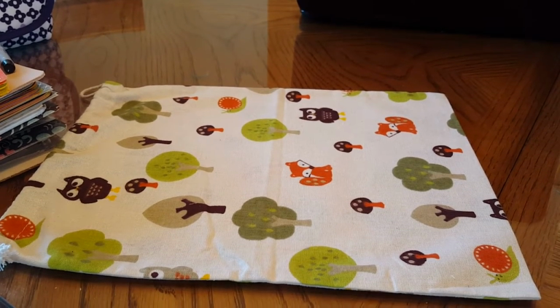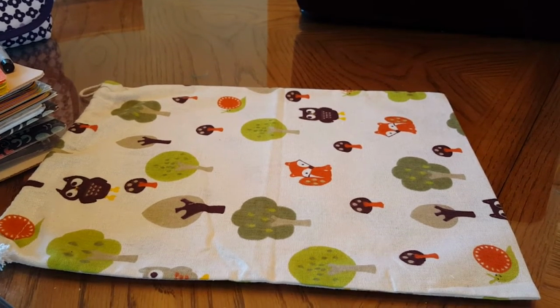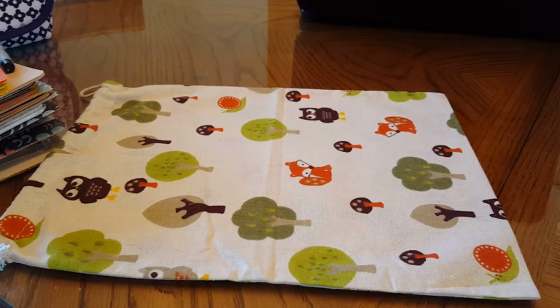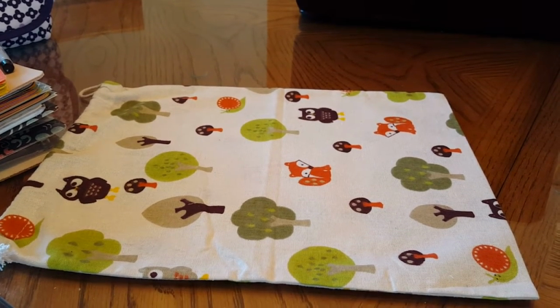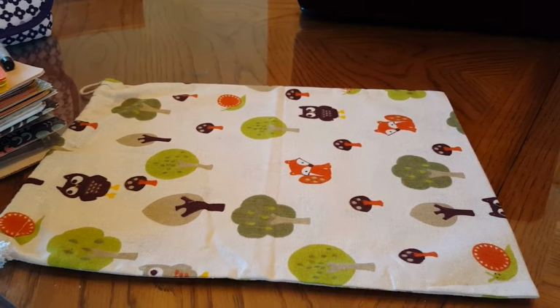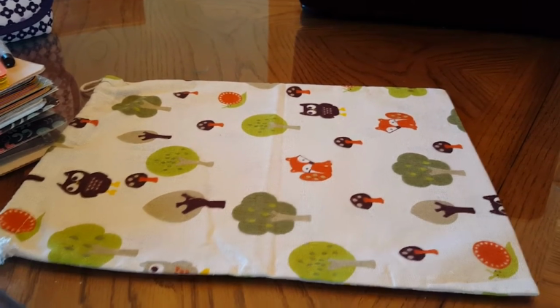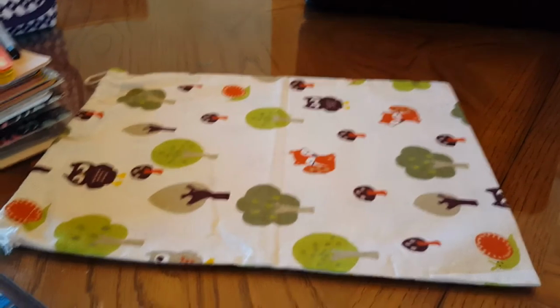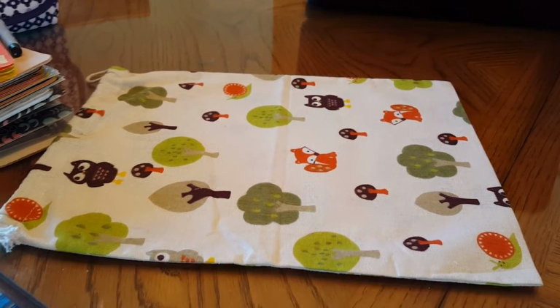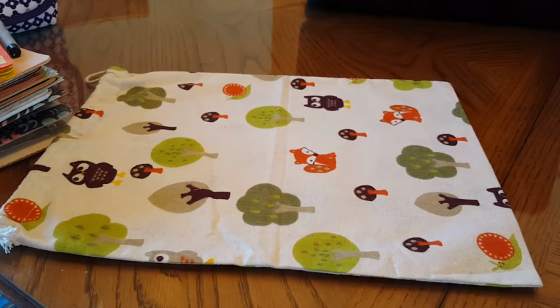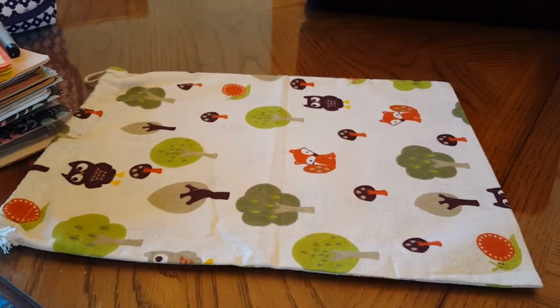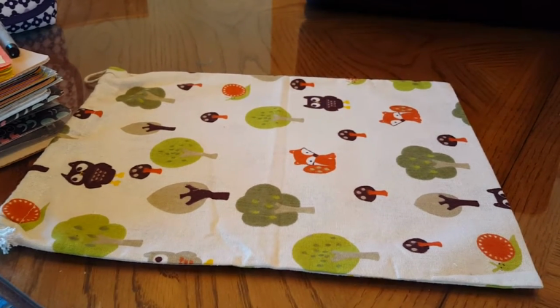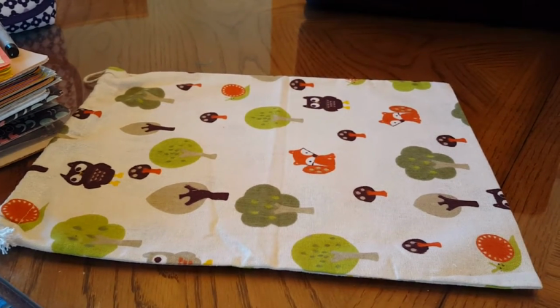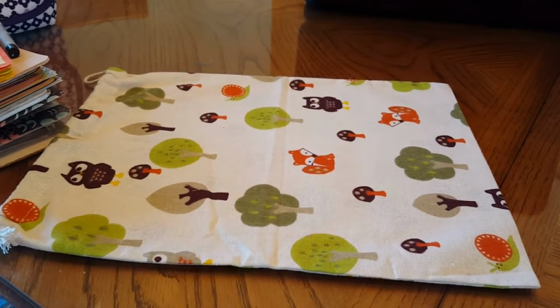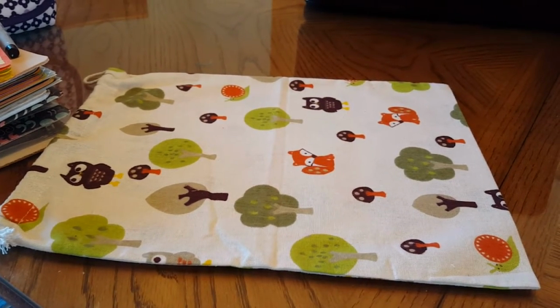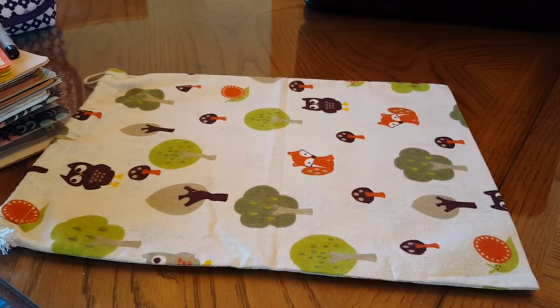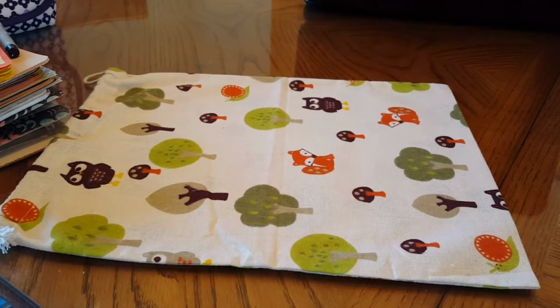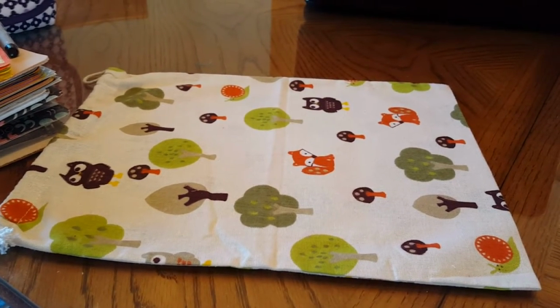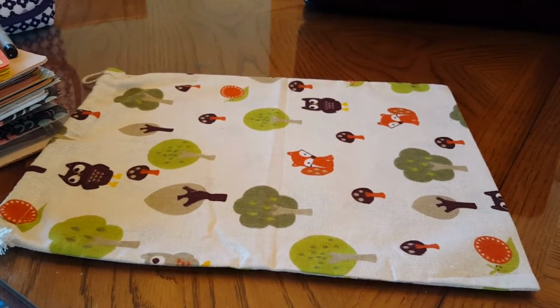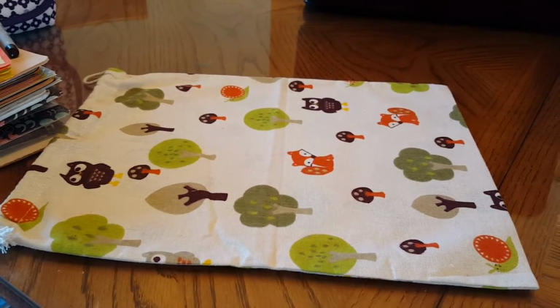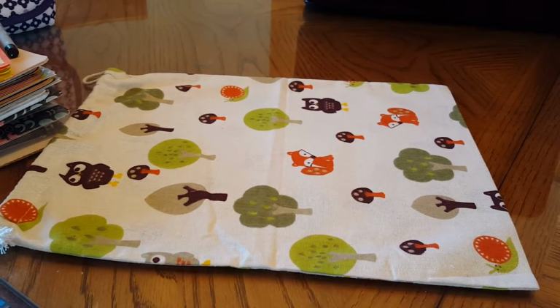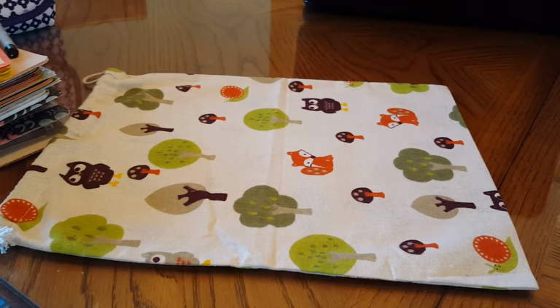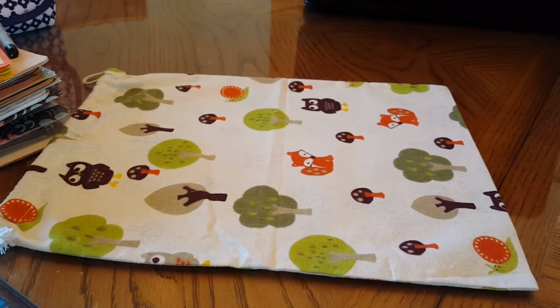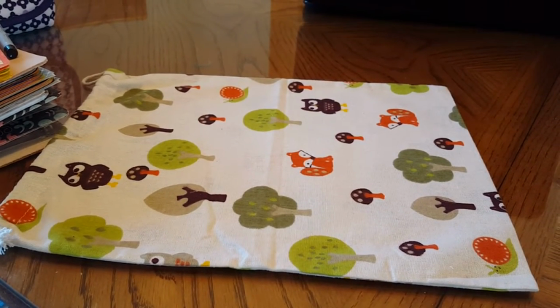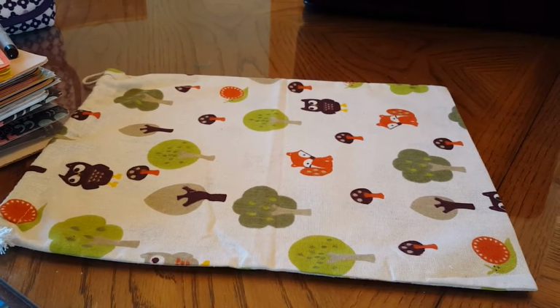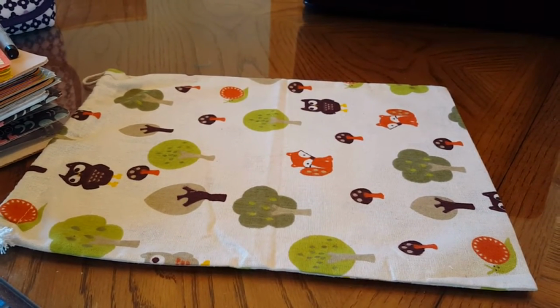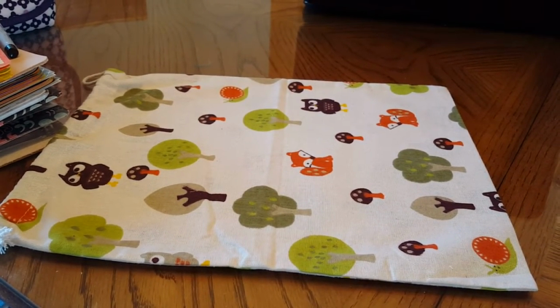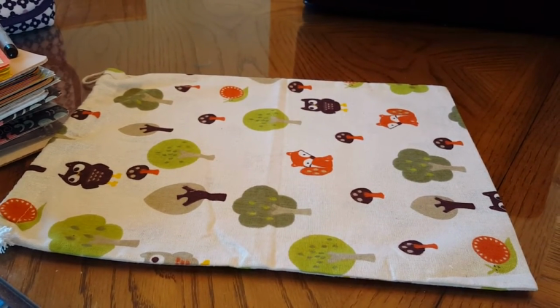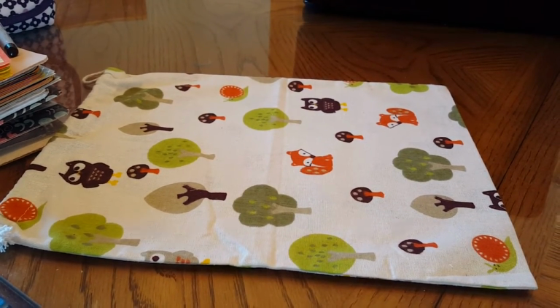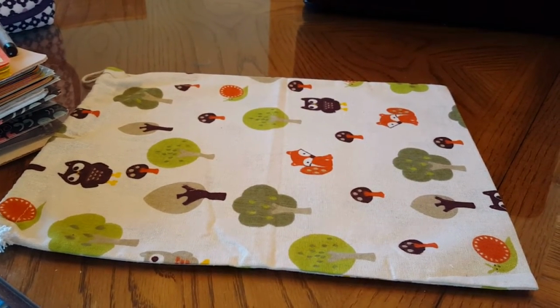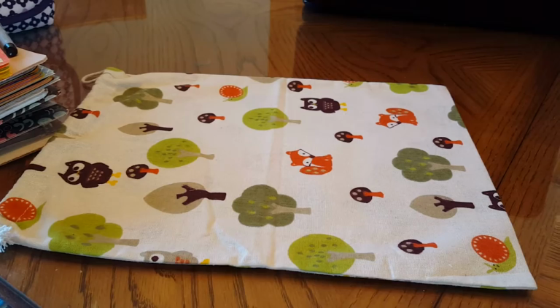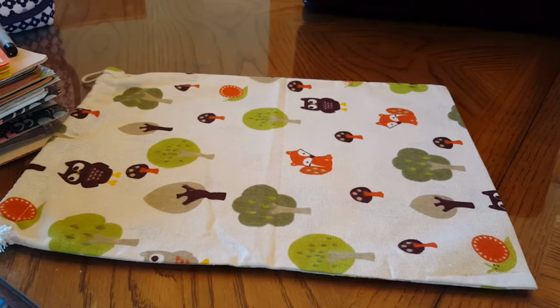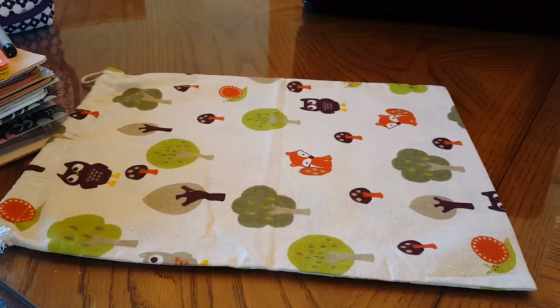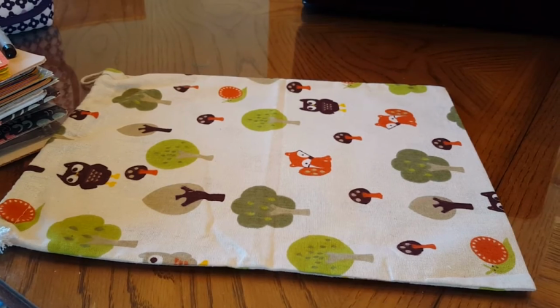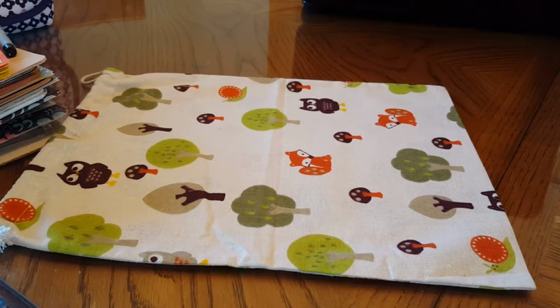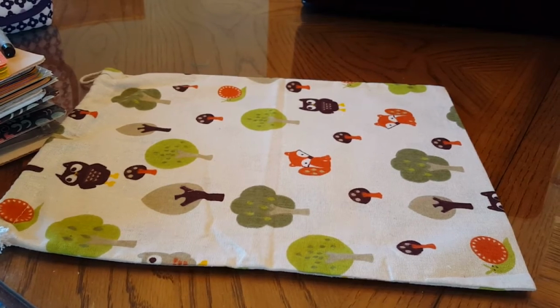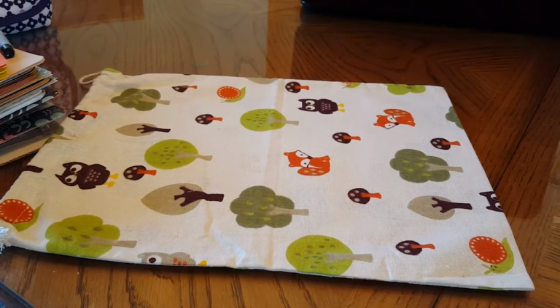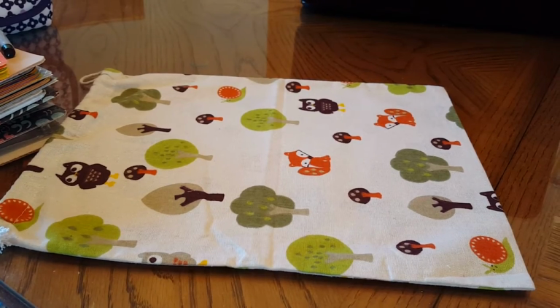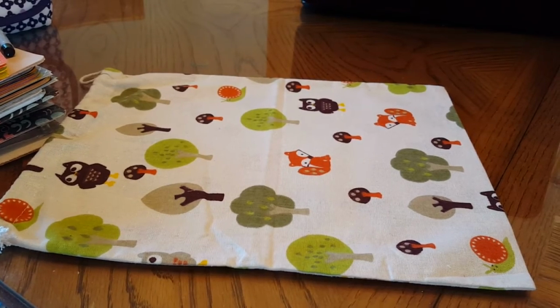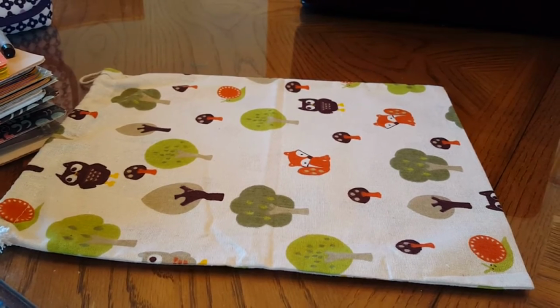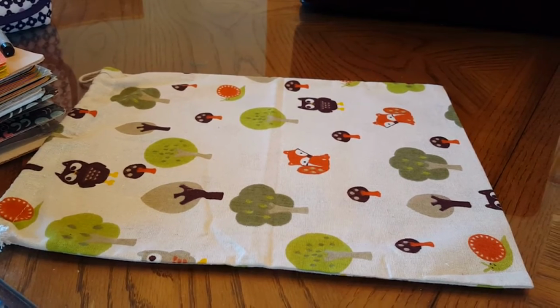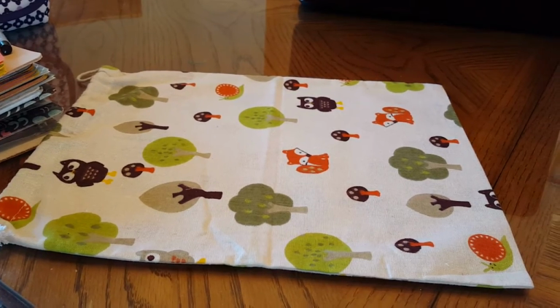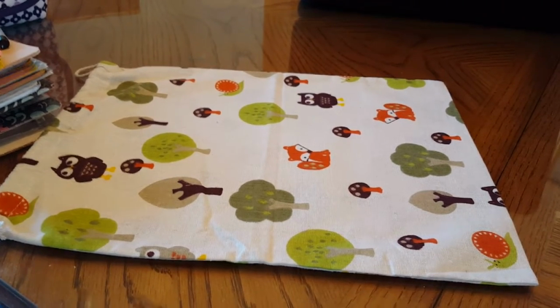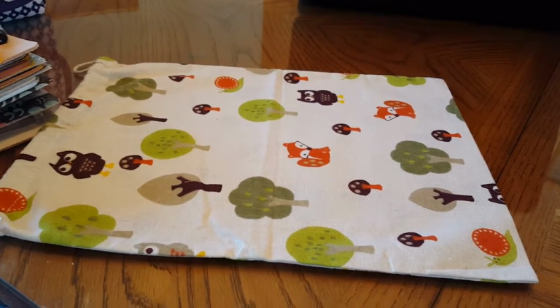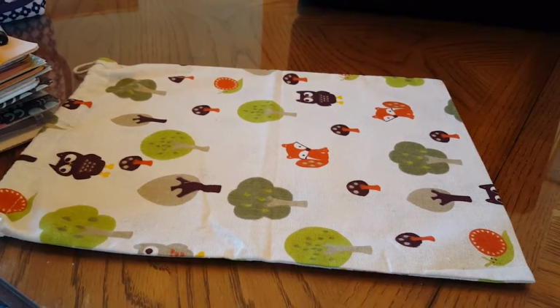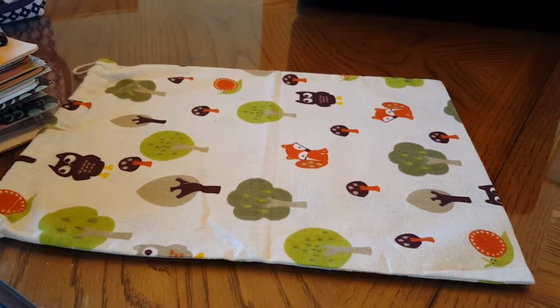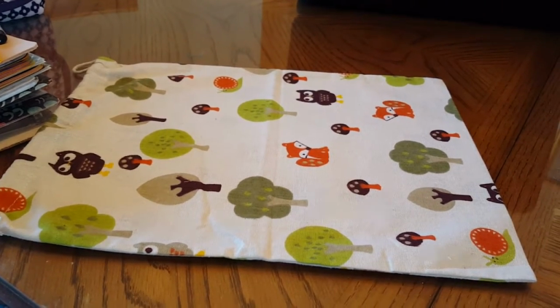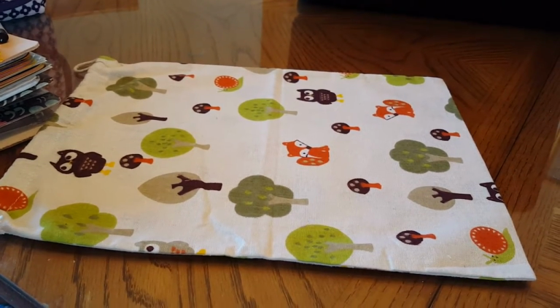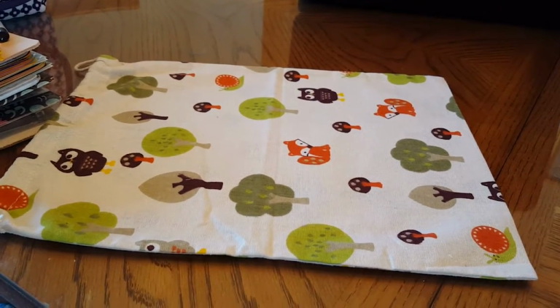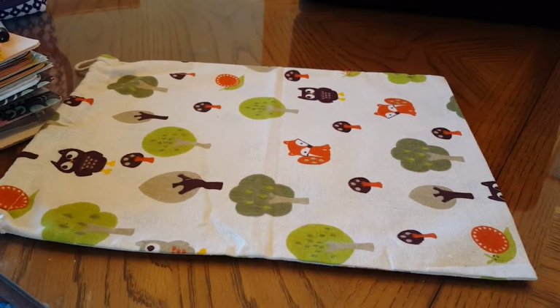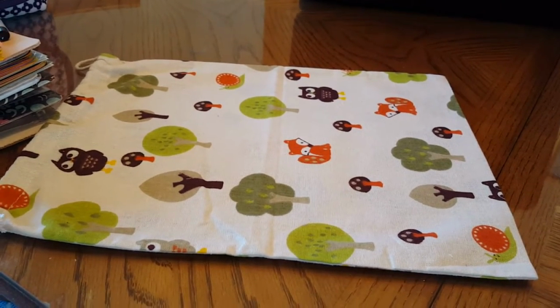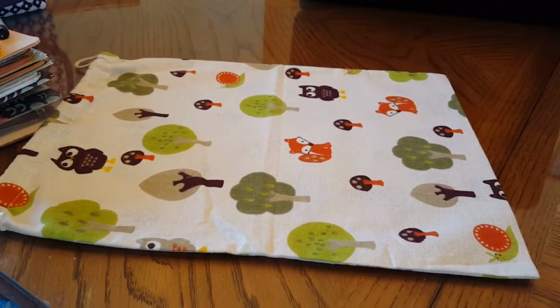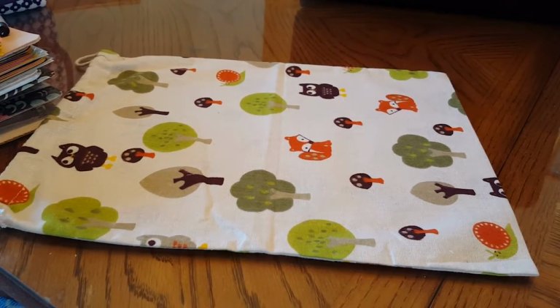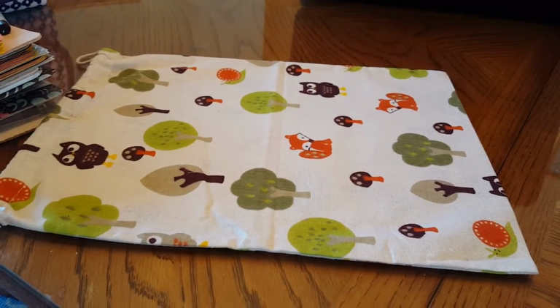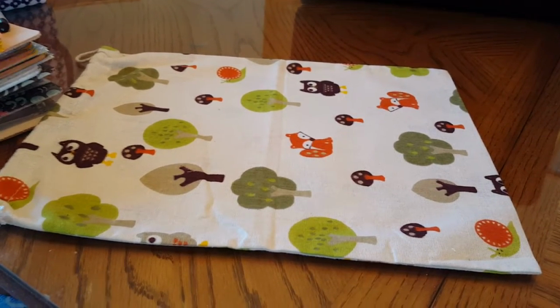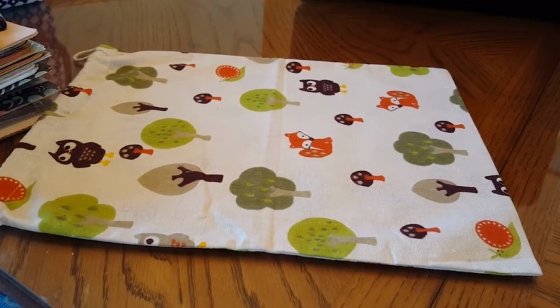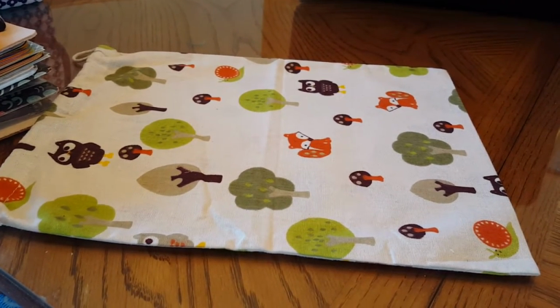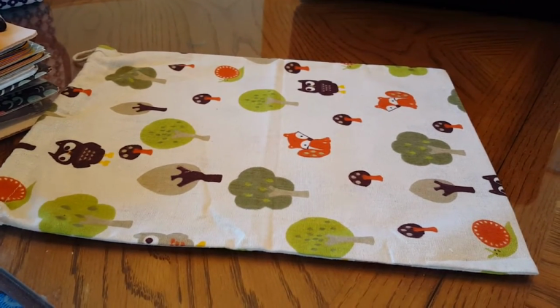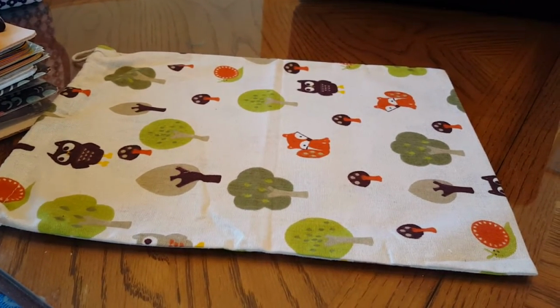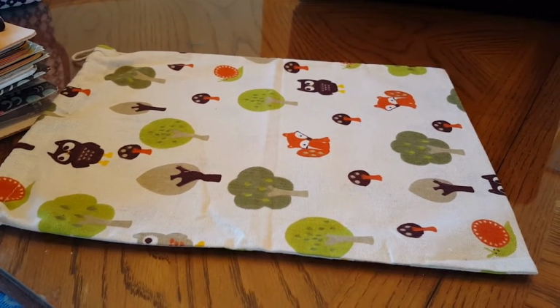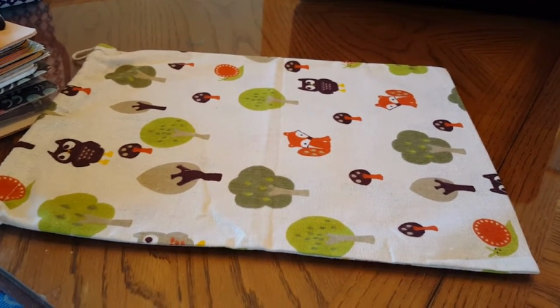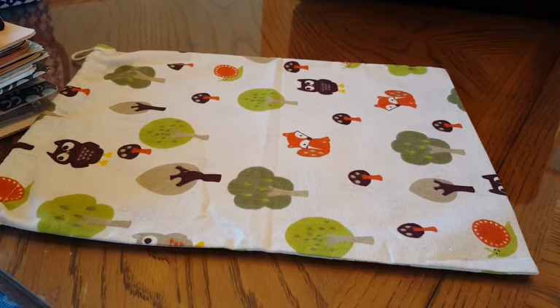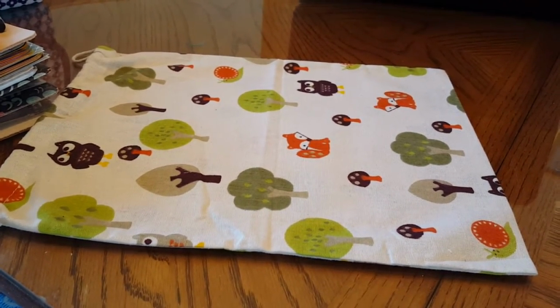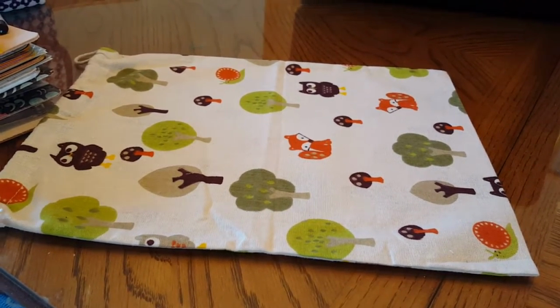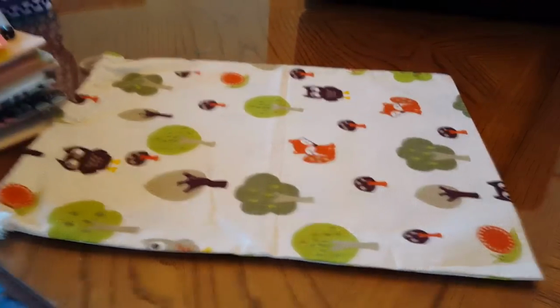Hi, it's Tessa and I'm here at the Outer Banks. I thought I'd show you what I brought with me to work on my planning or journaling kind of thing.